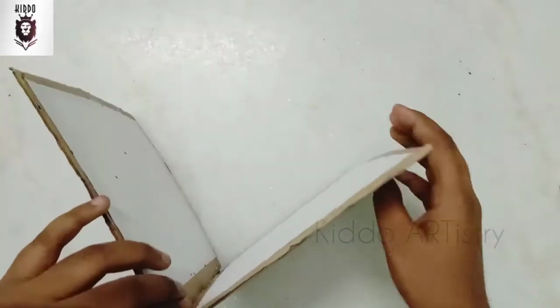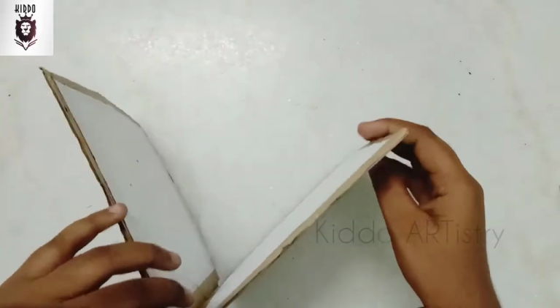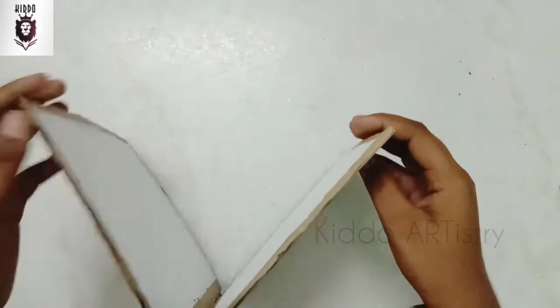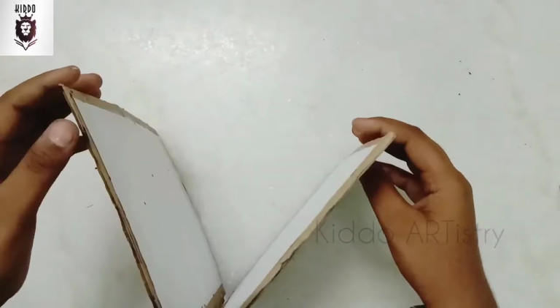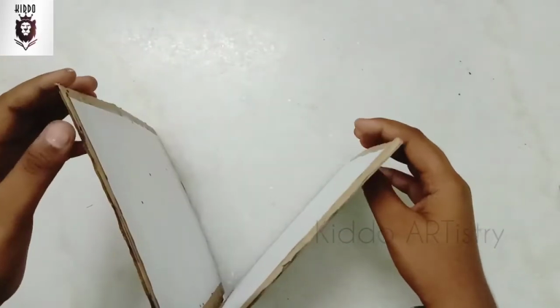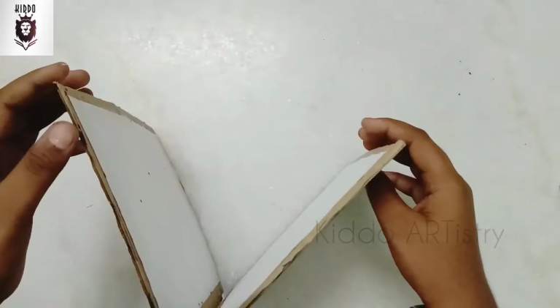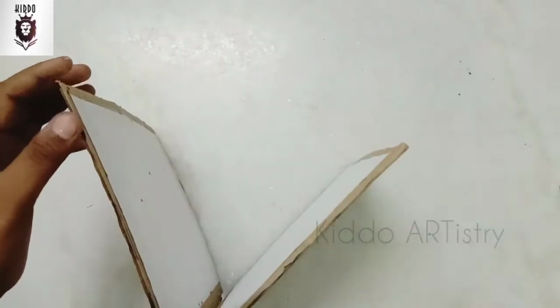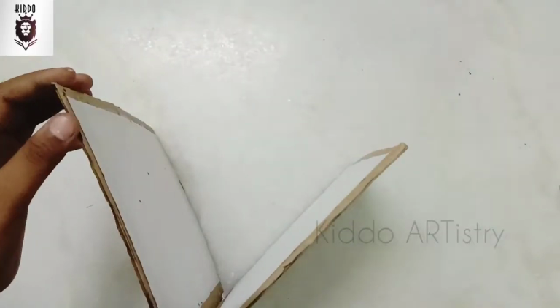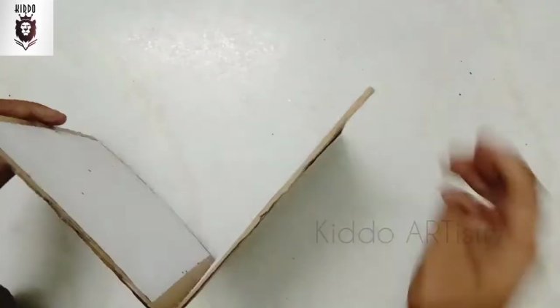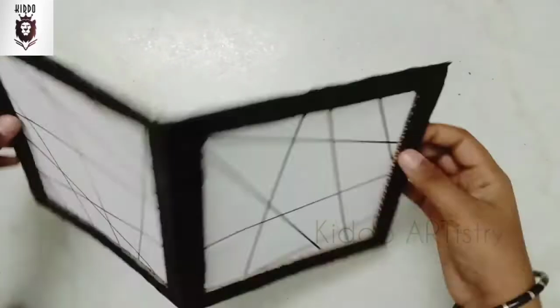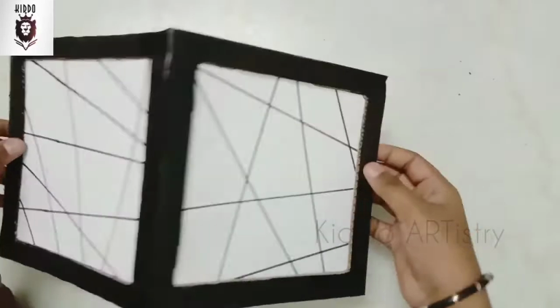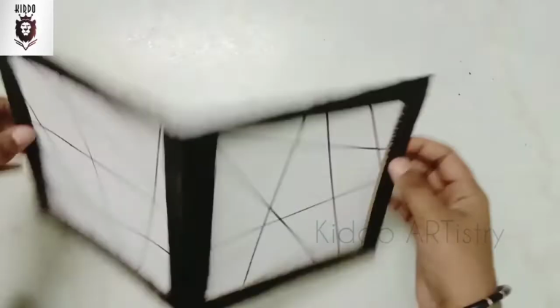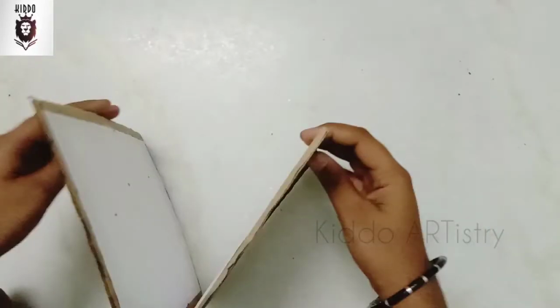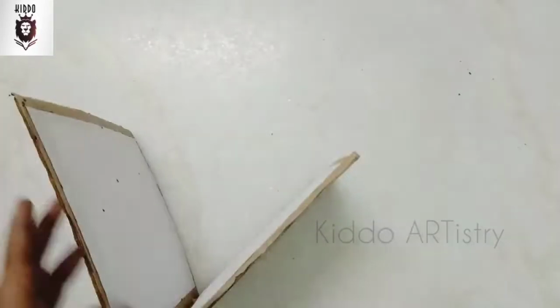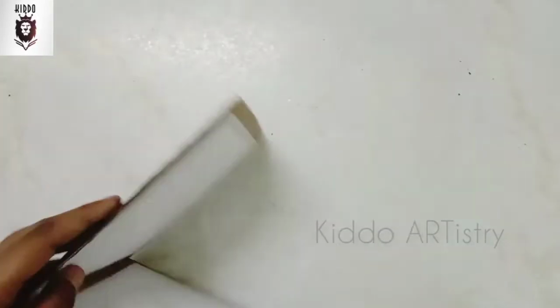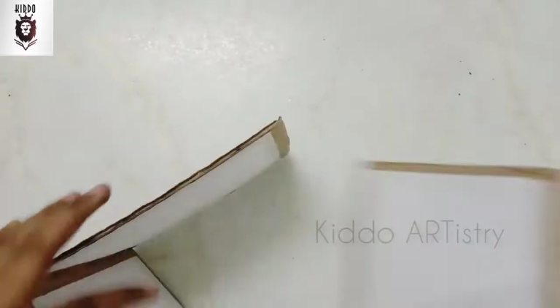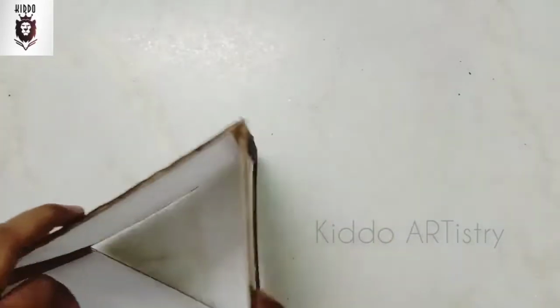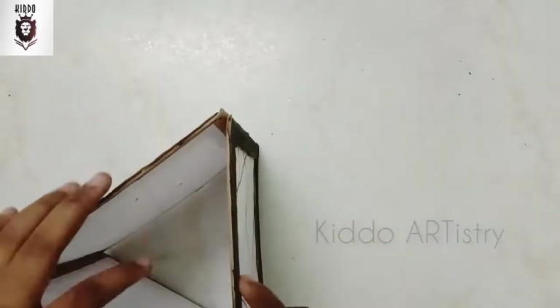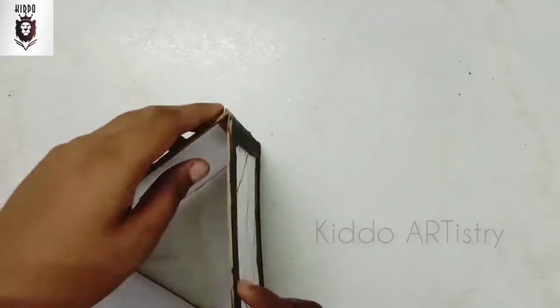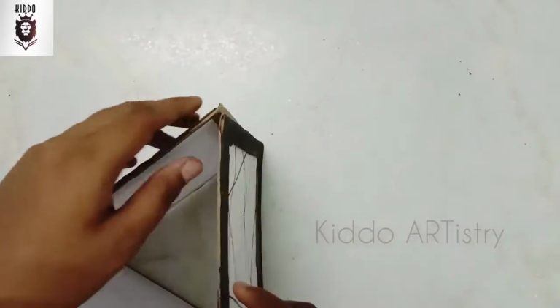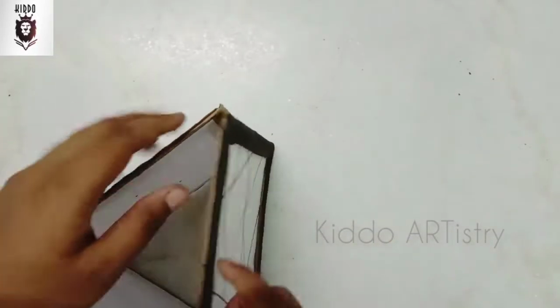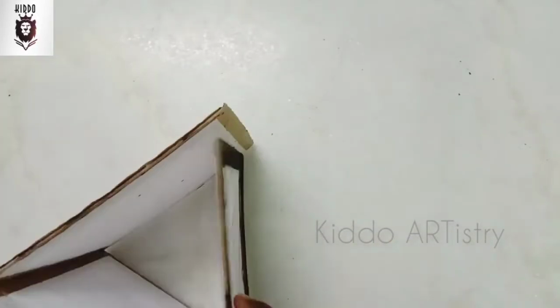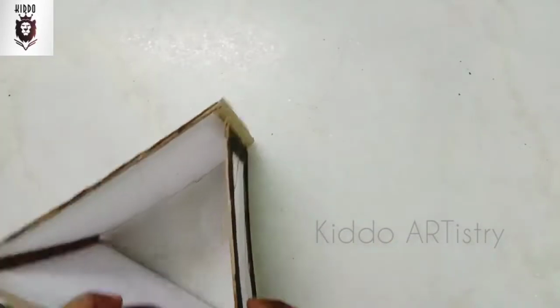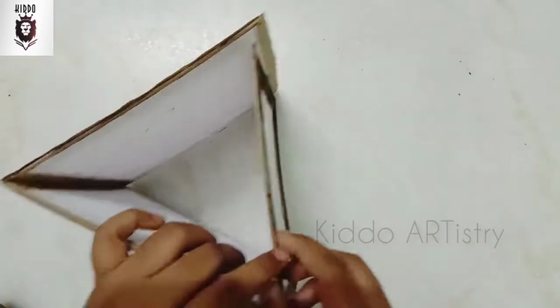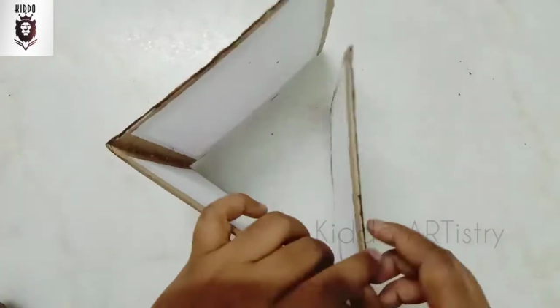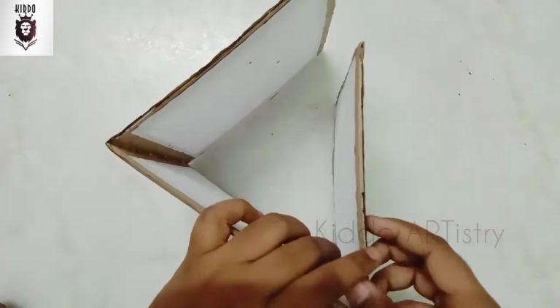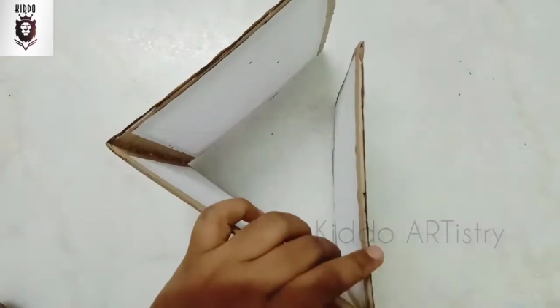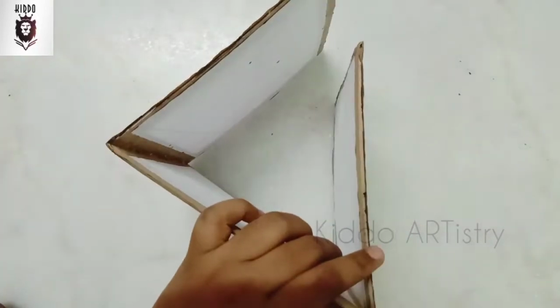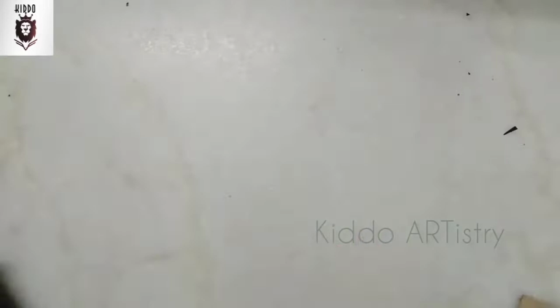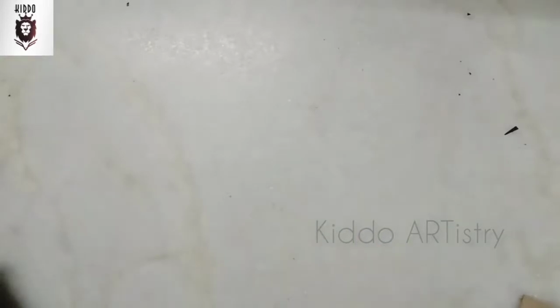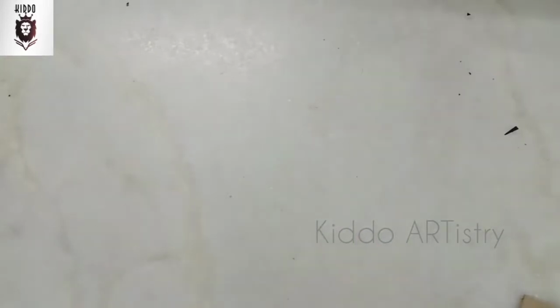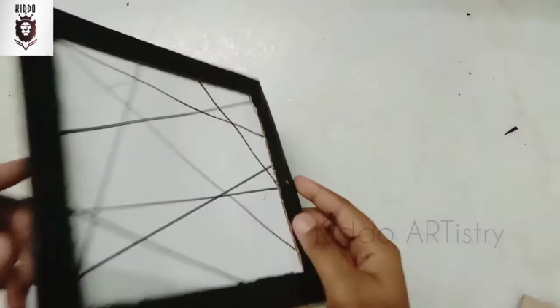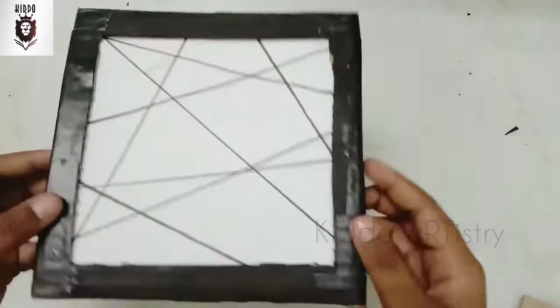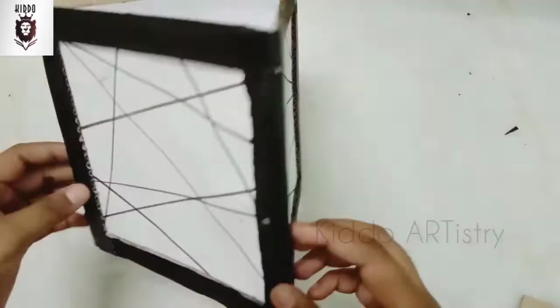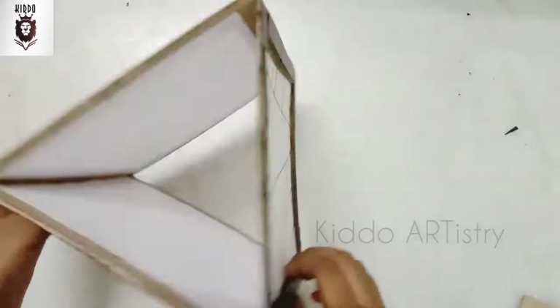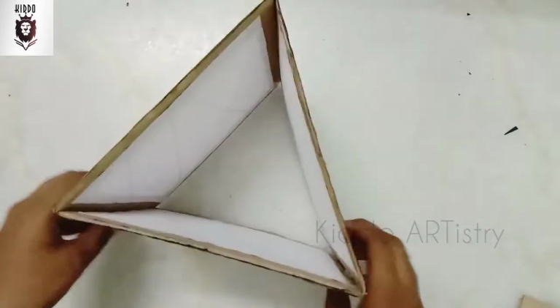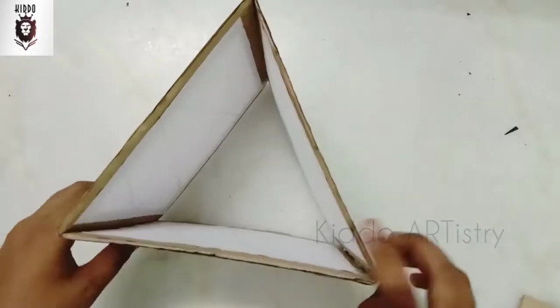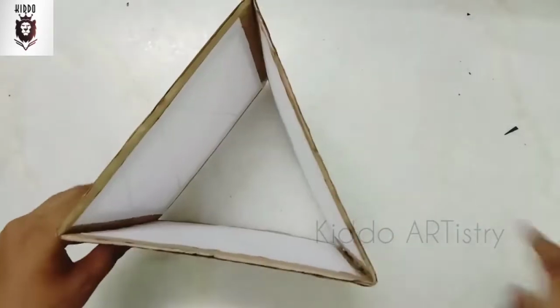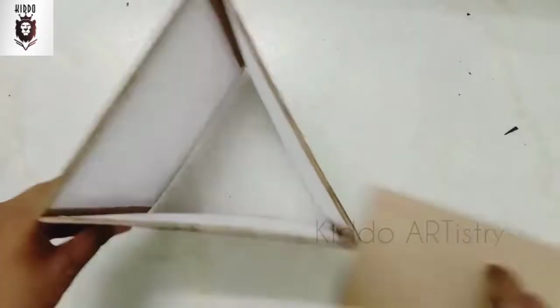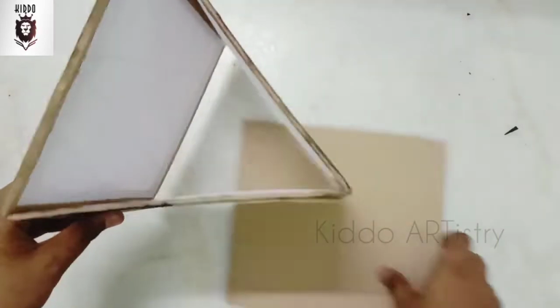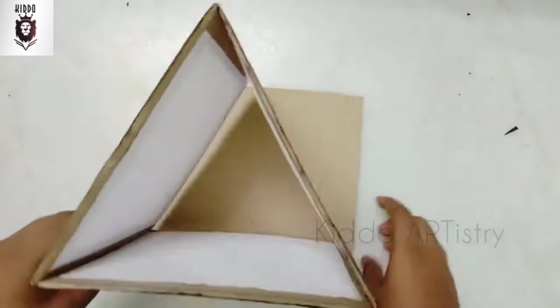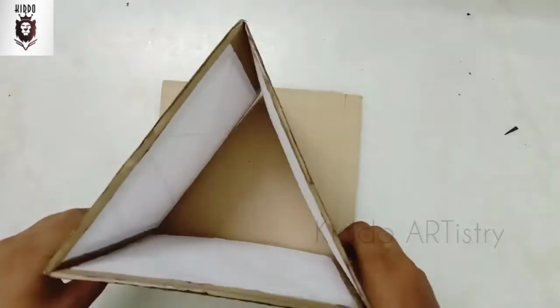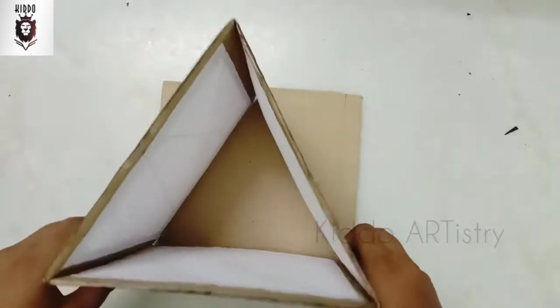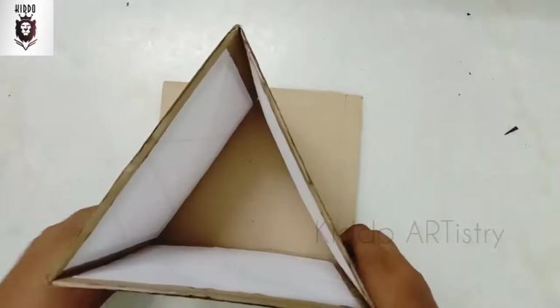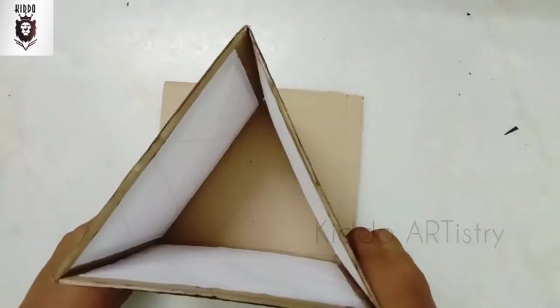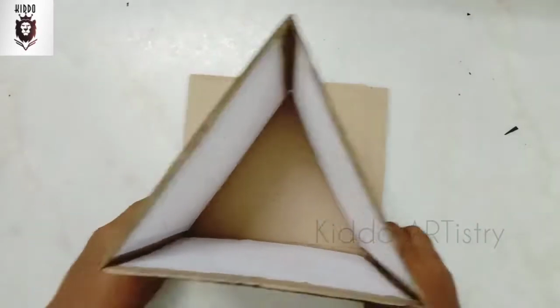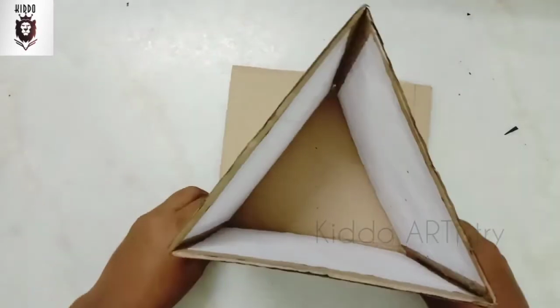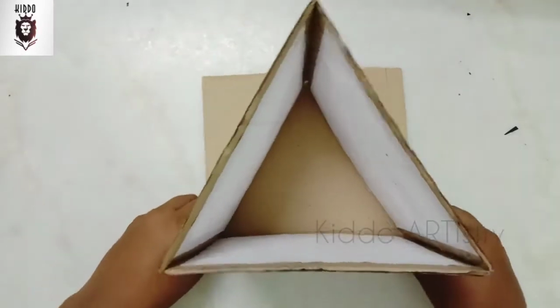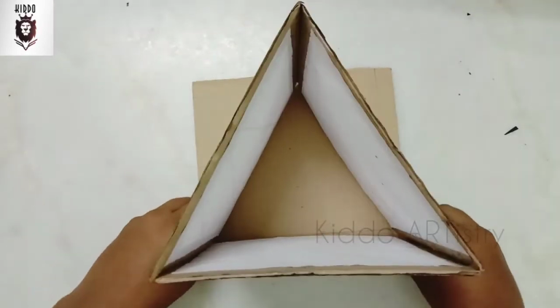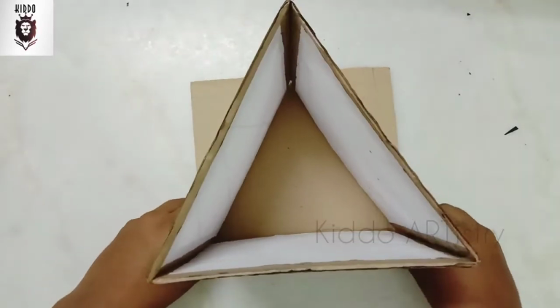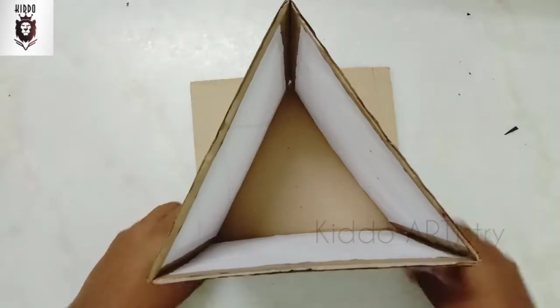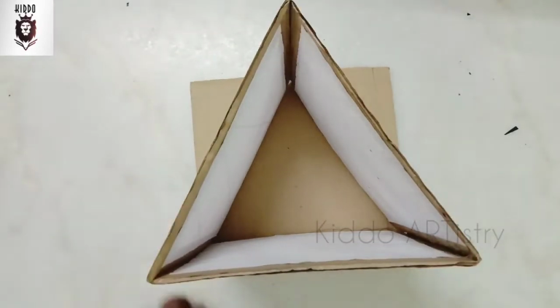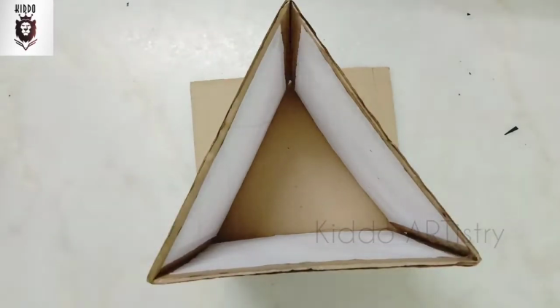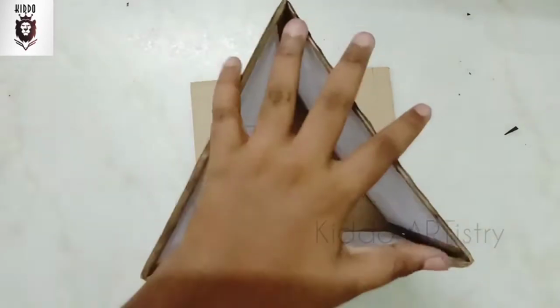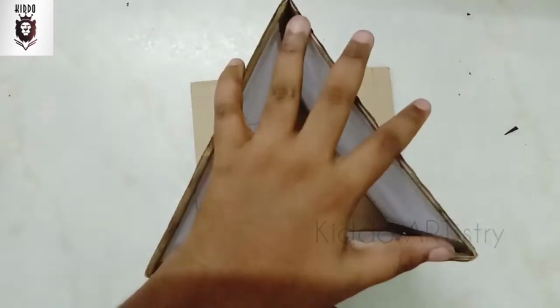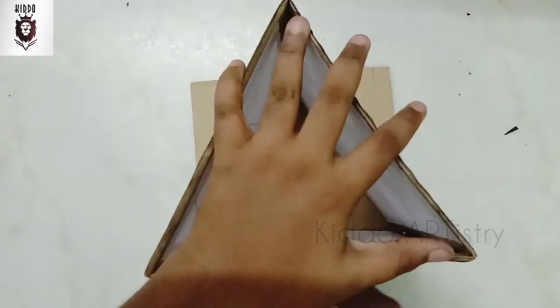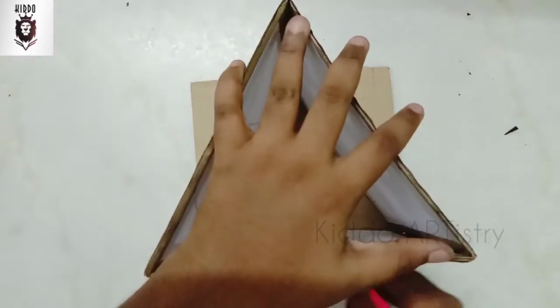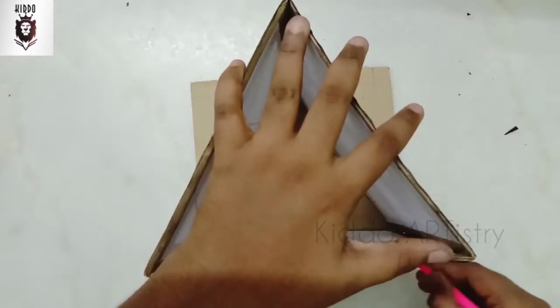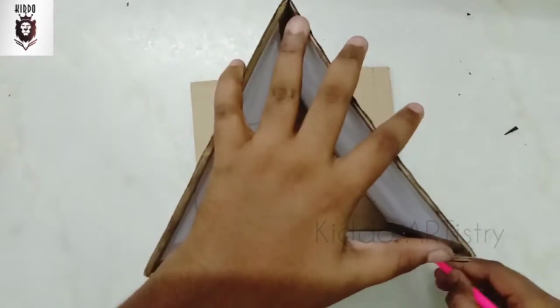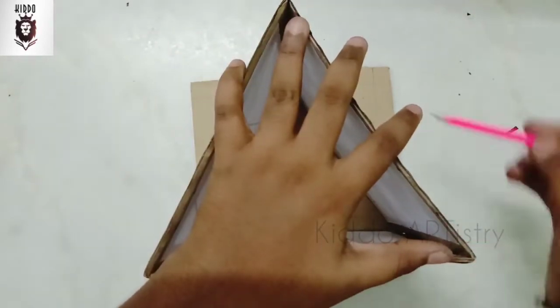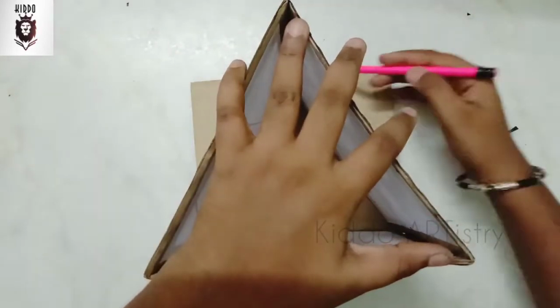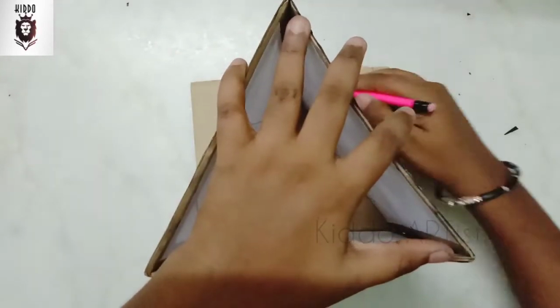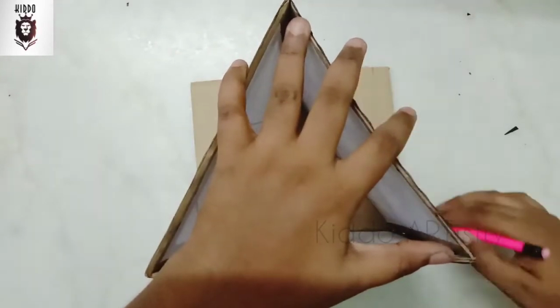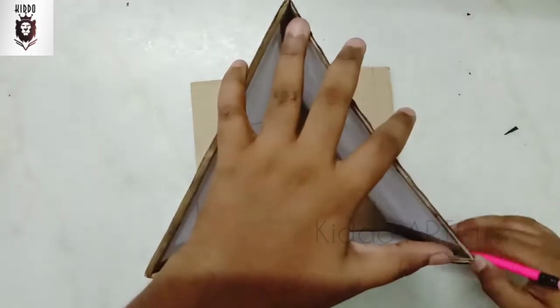I was using this frame to move that triangle, to make a triangle and put it in the back. Make a cardboard triangle in the front.